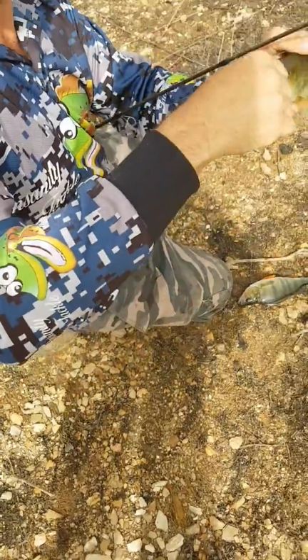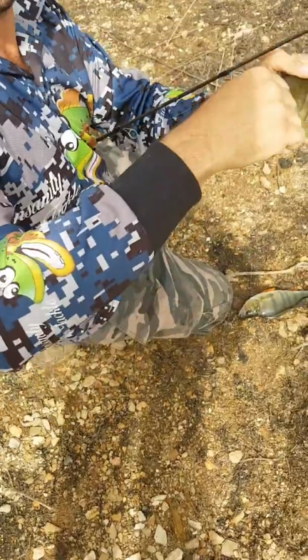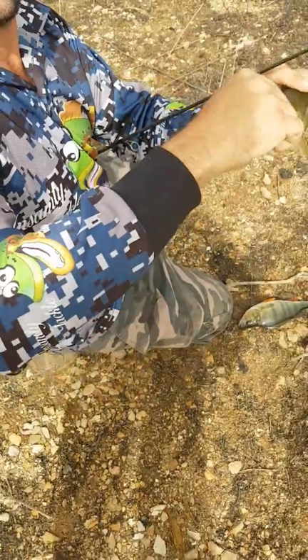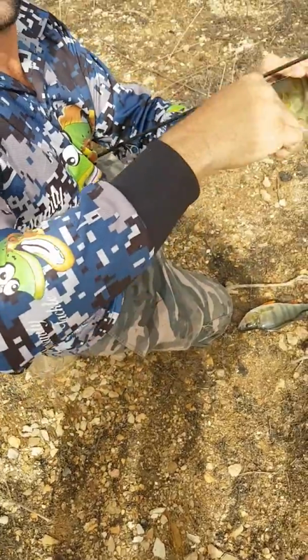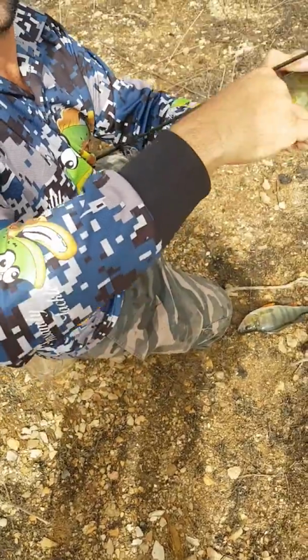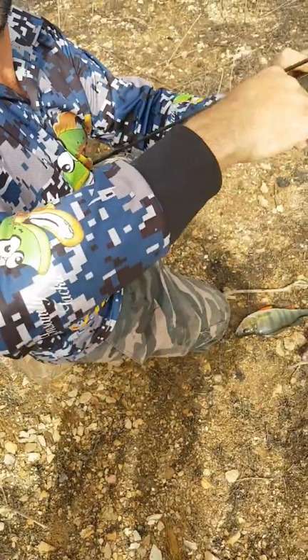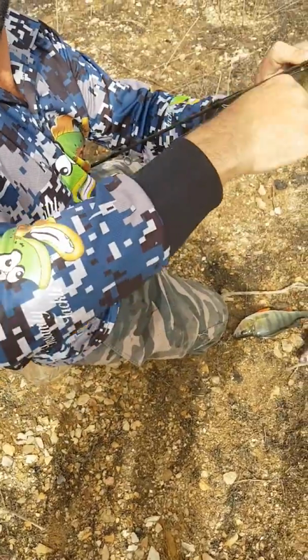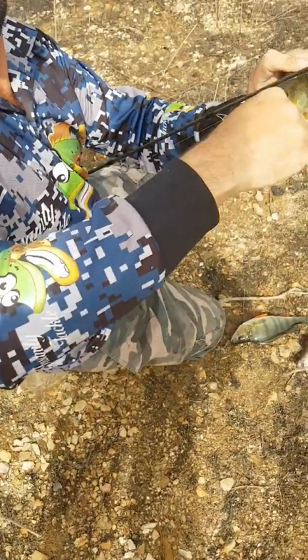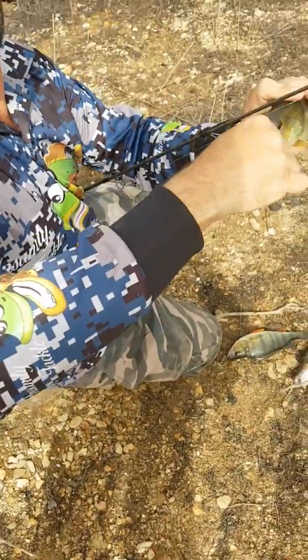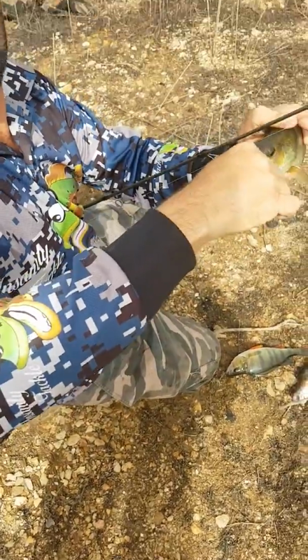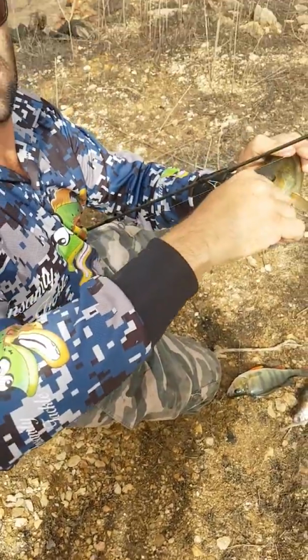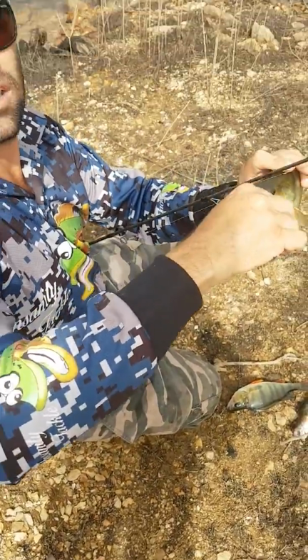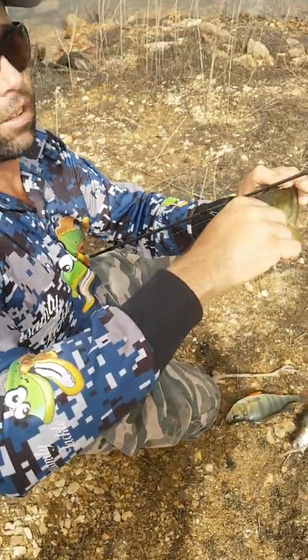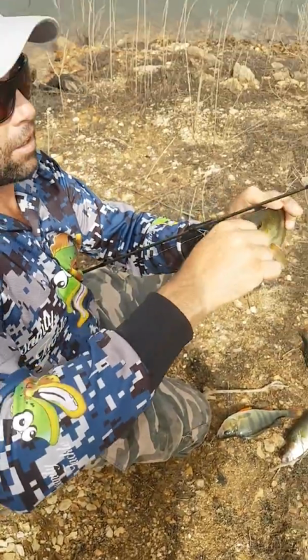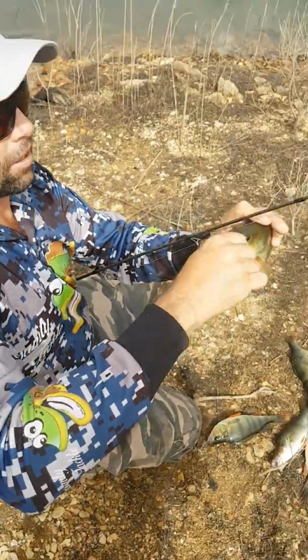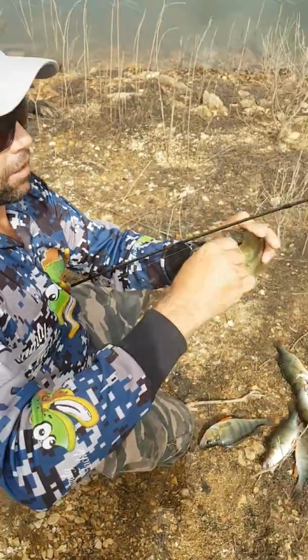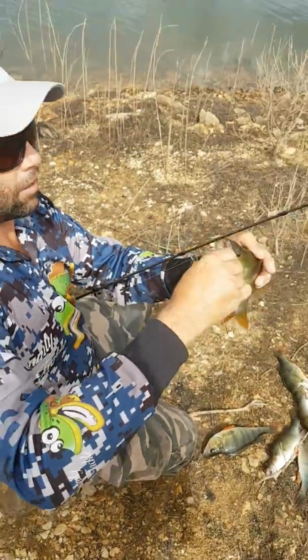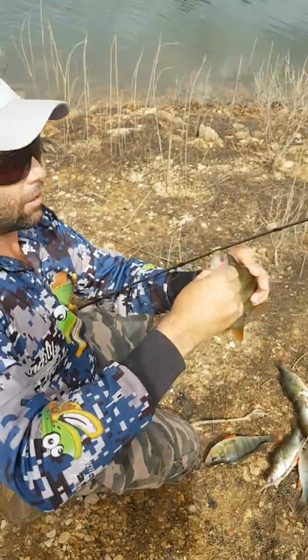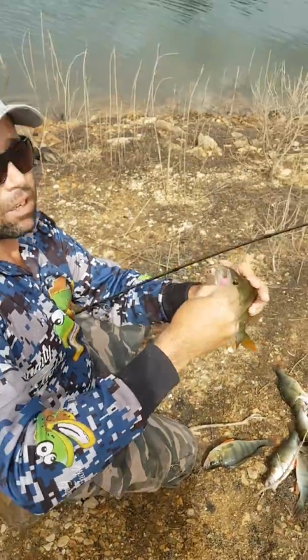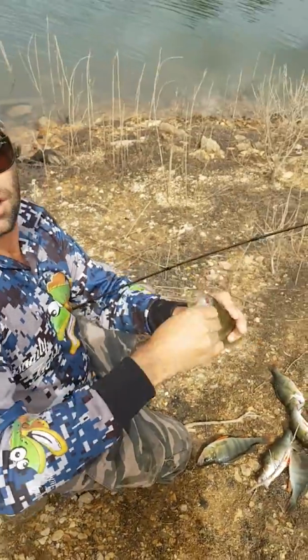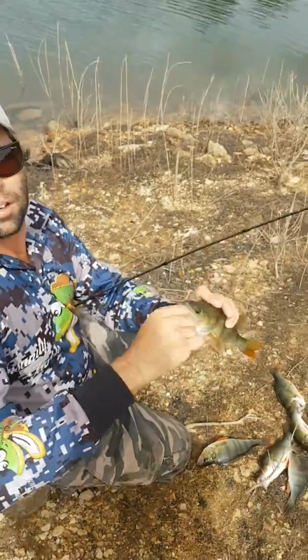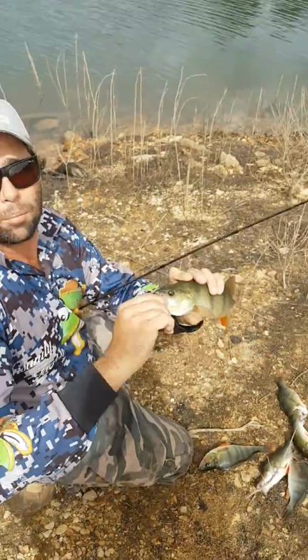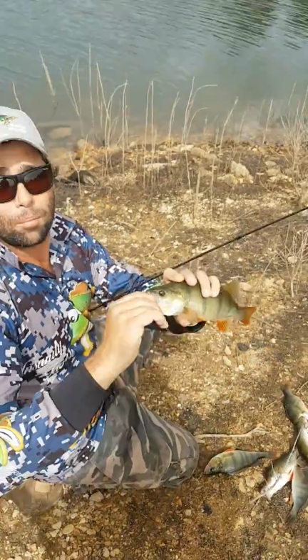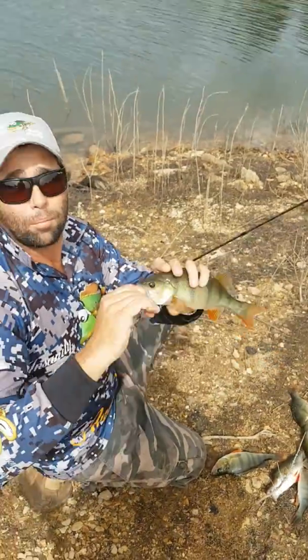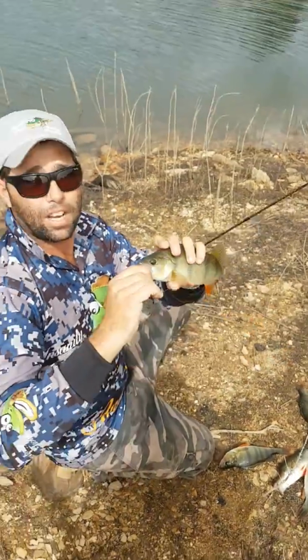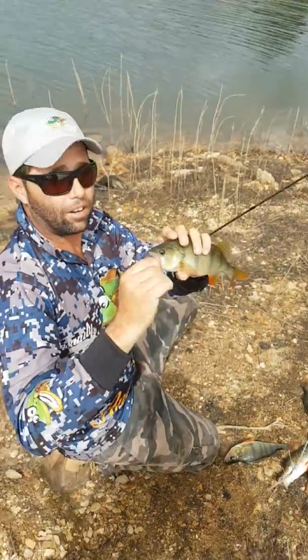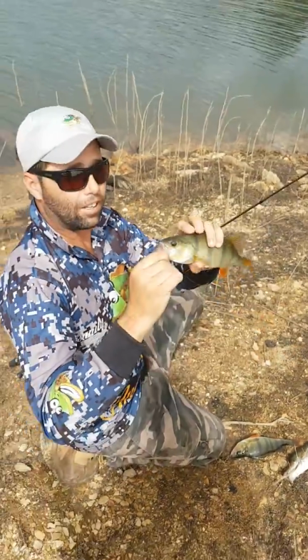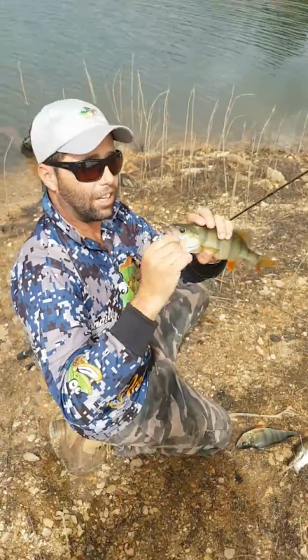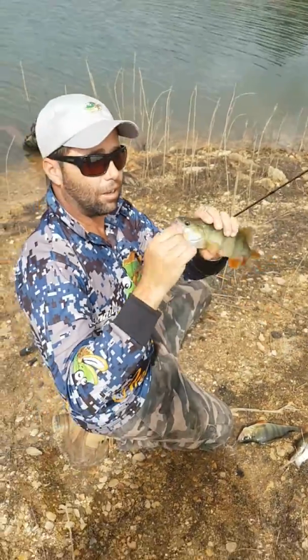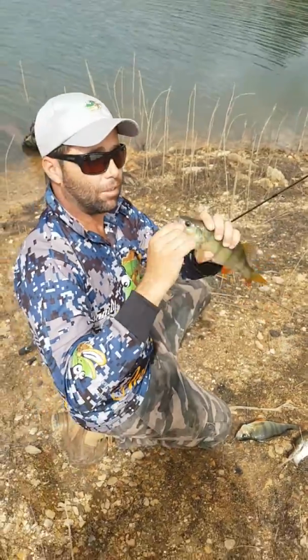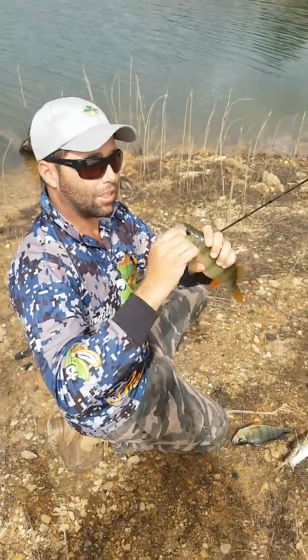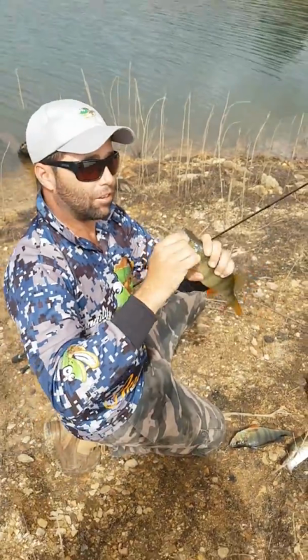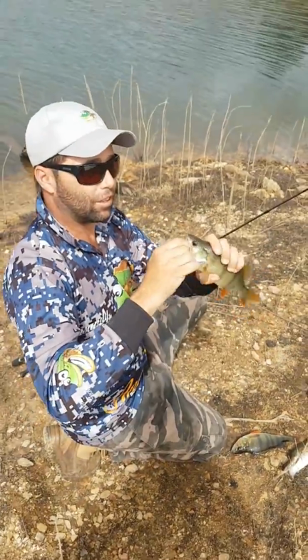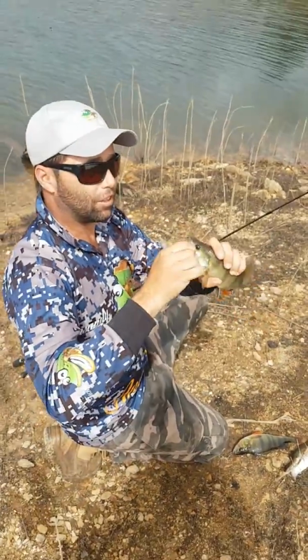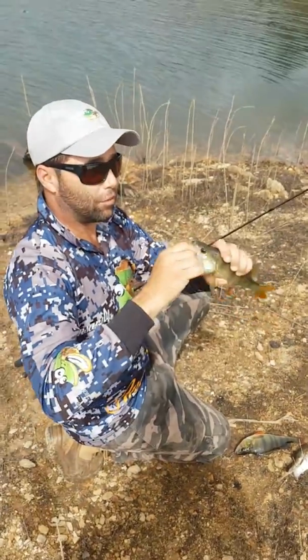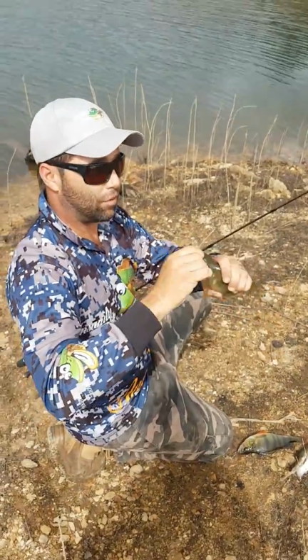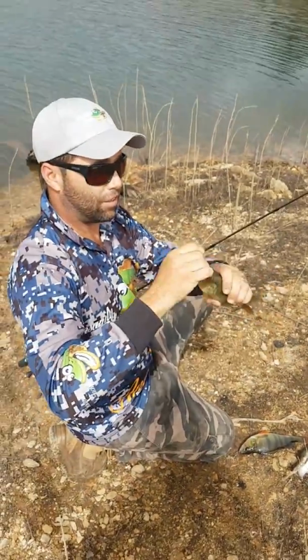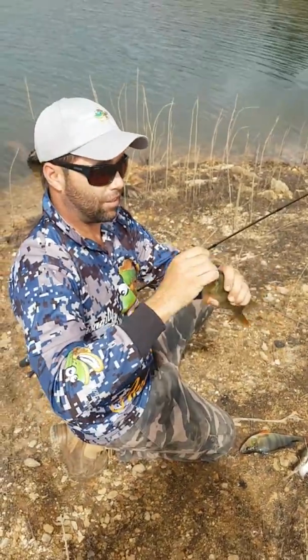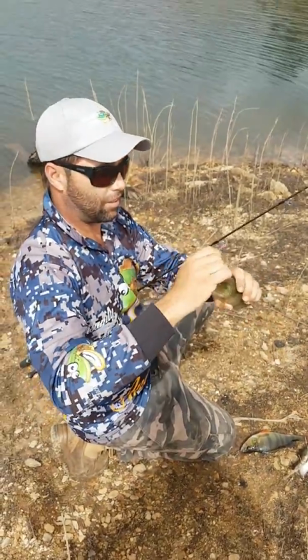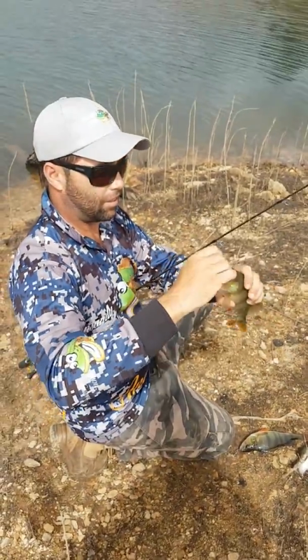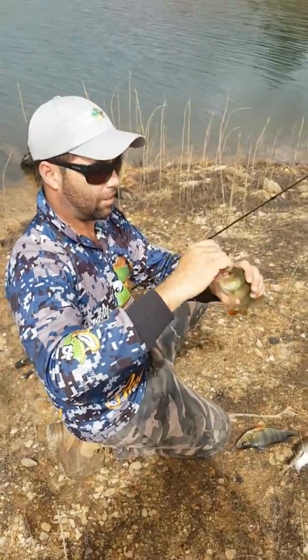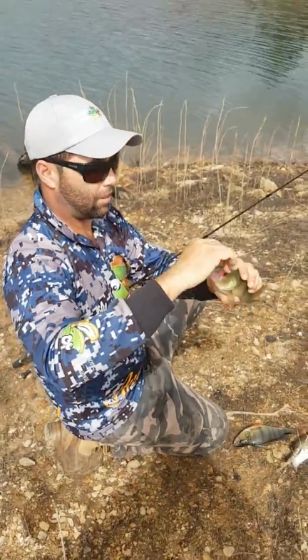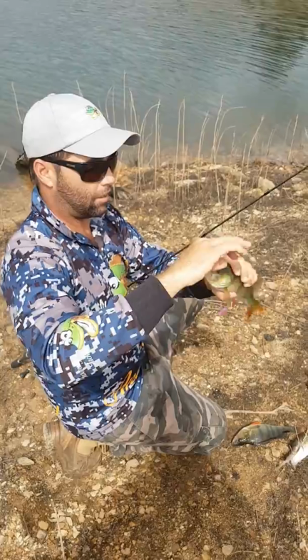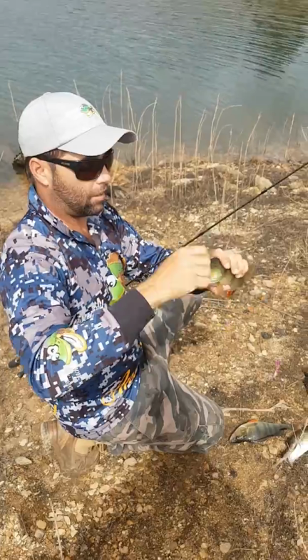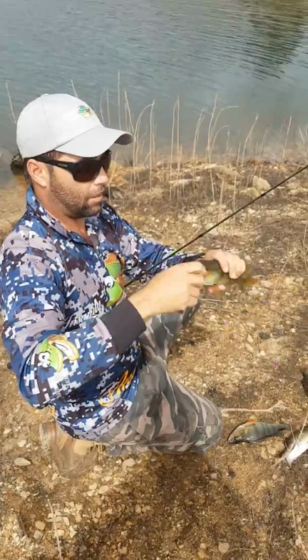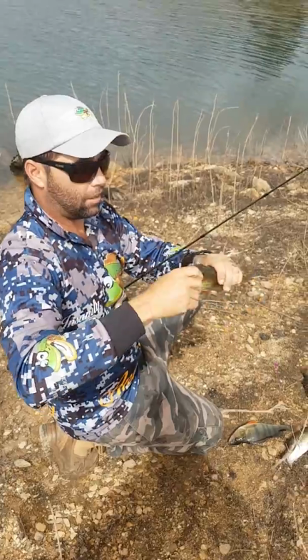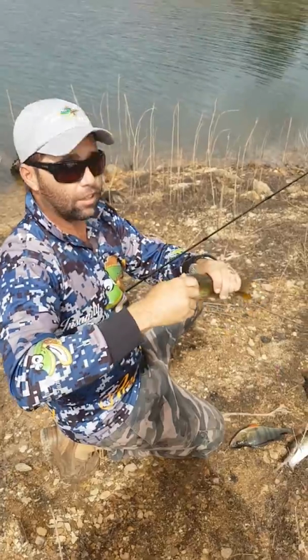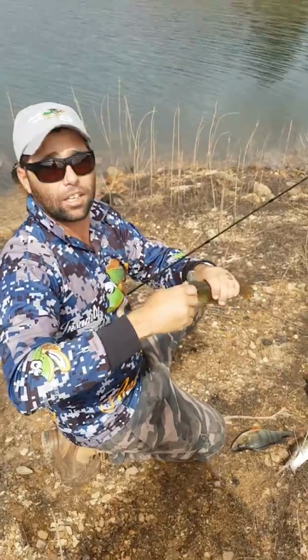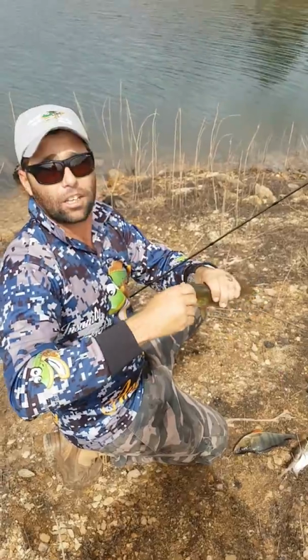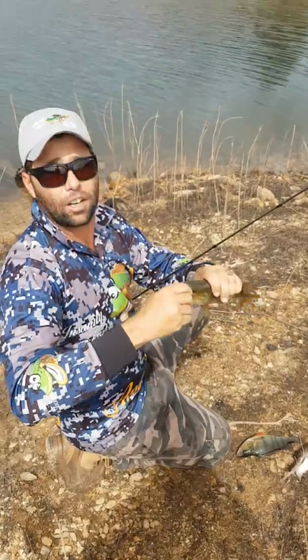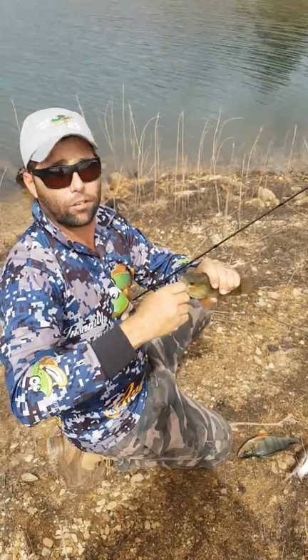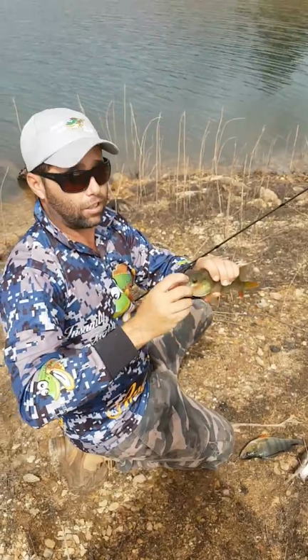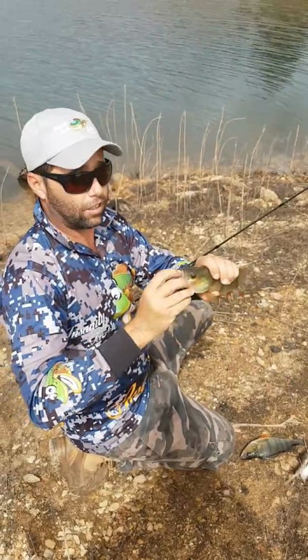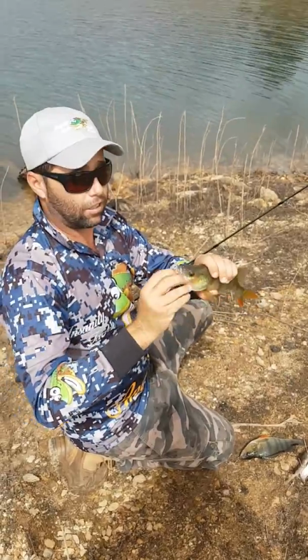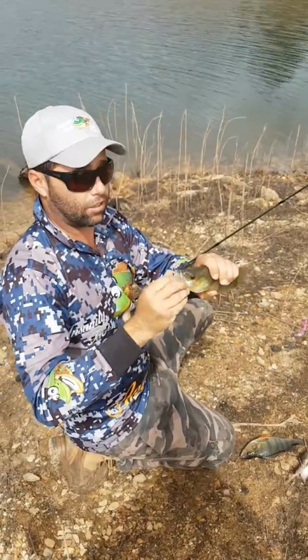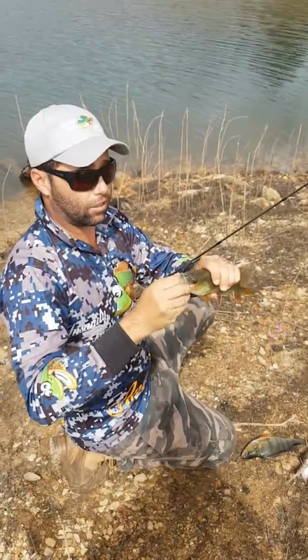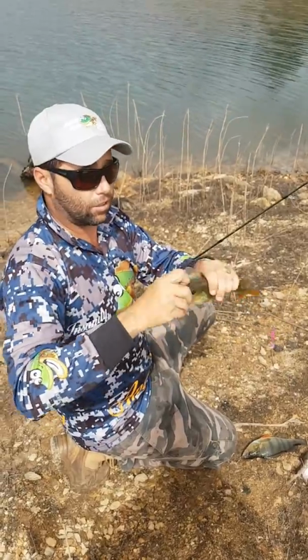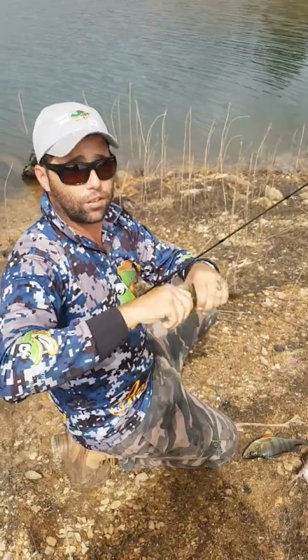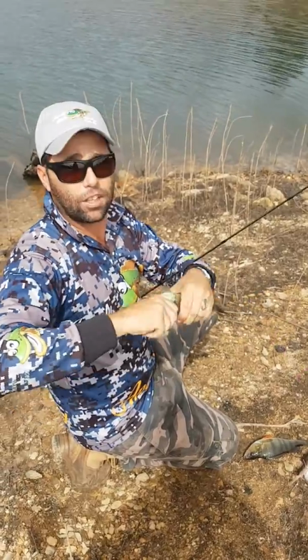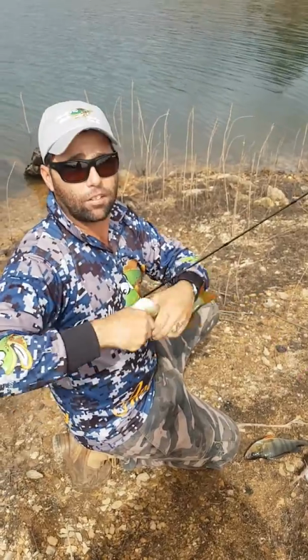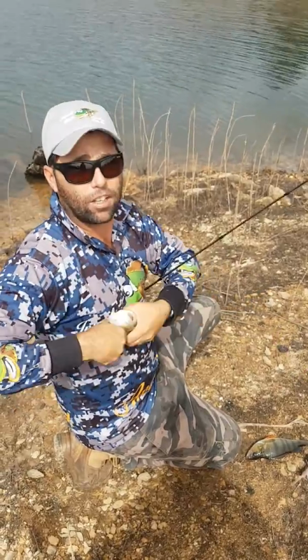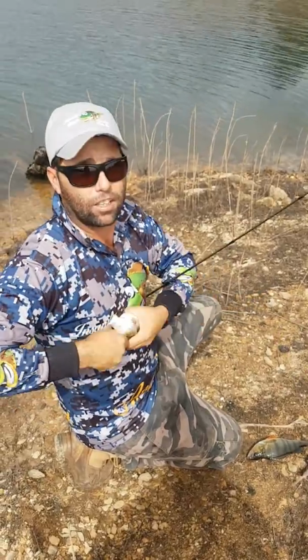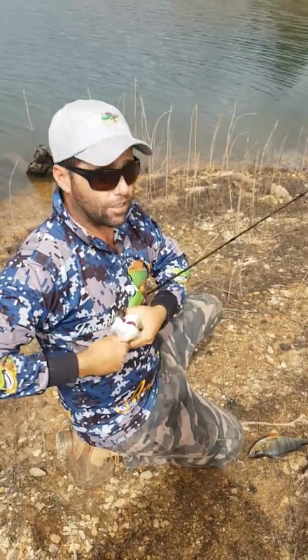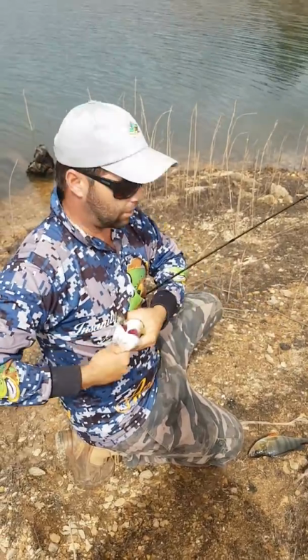Are you recording? Yeah. Blowering Dam is going off — get over here and get yourselves a feed of reddies.